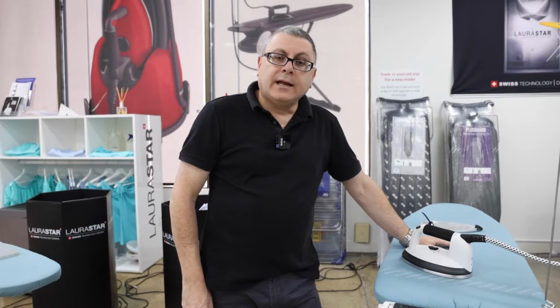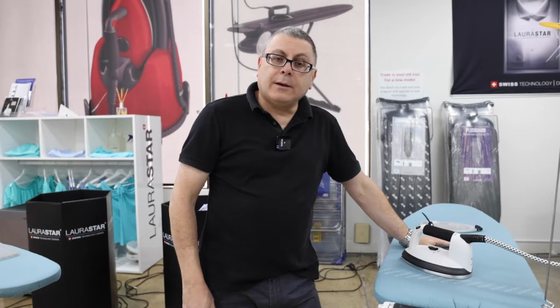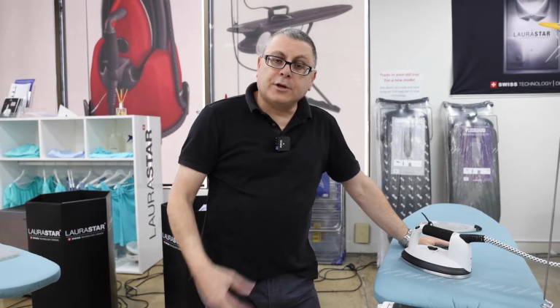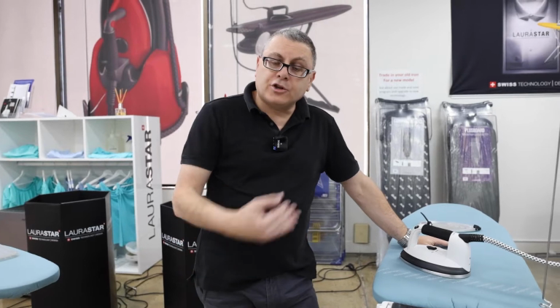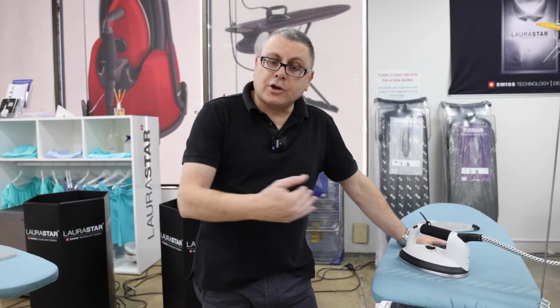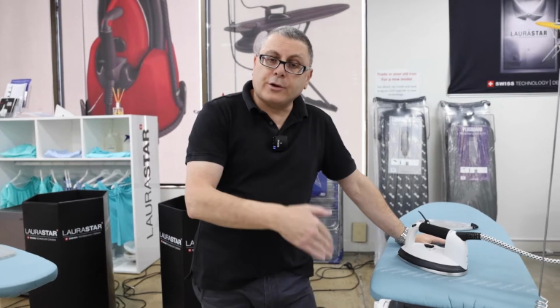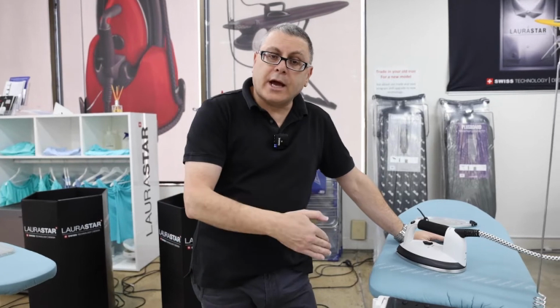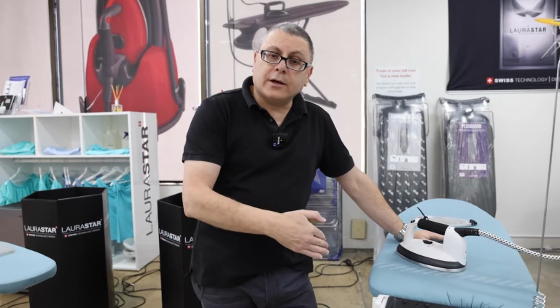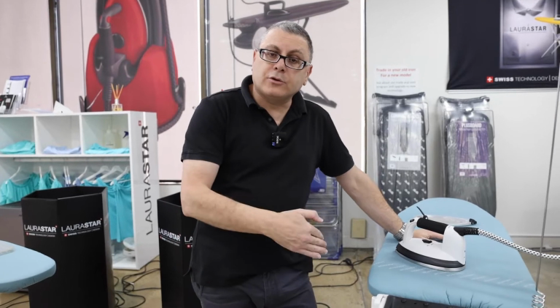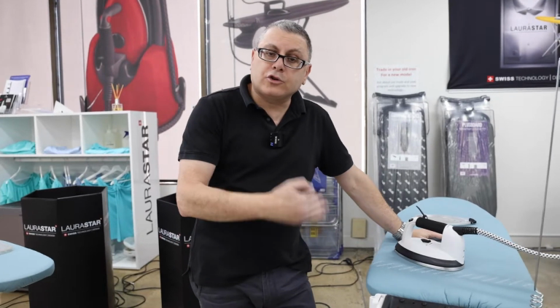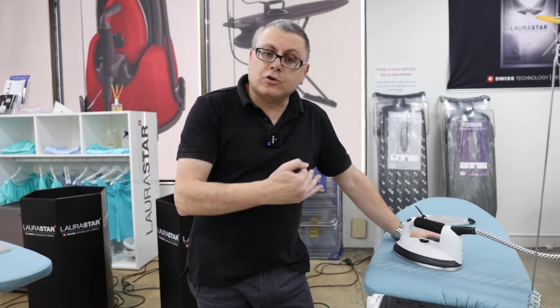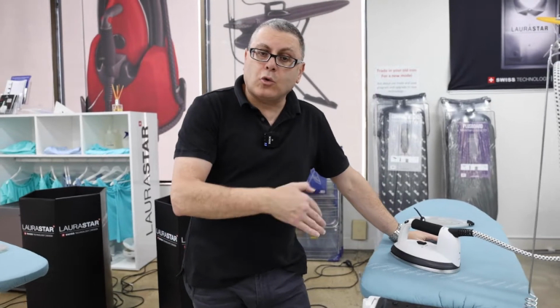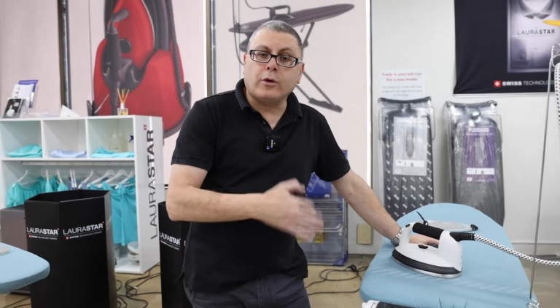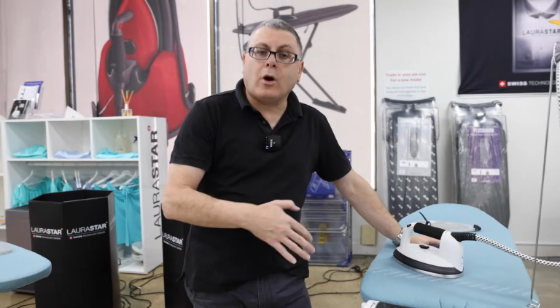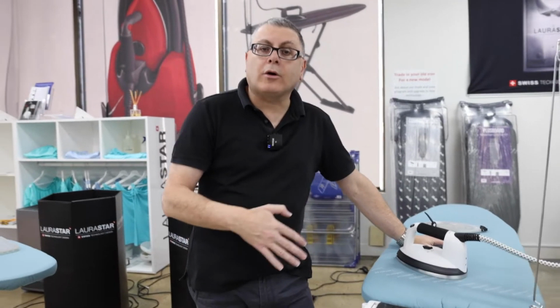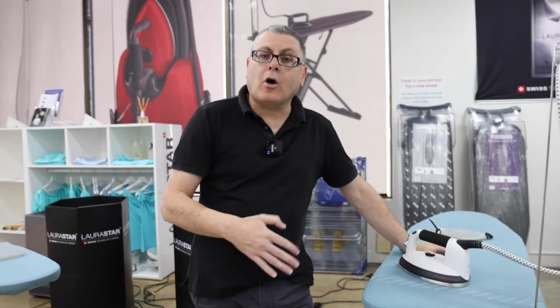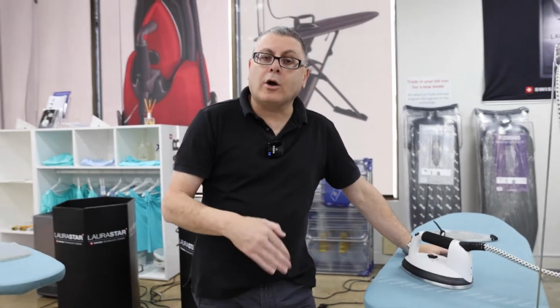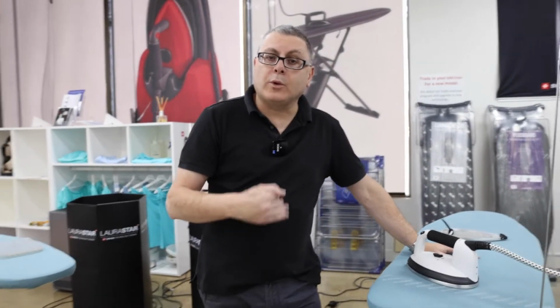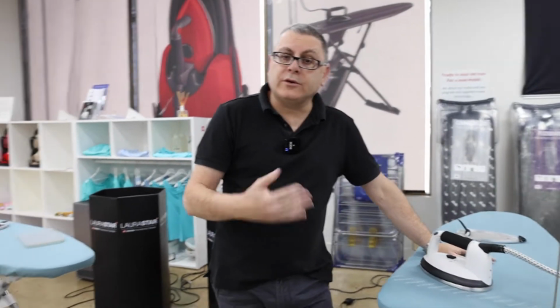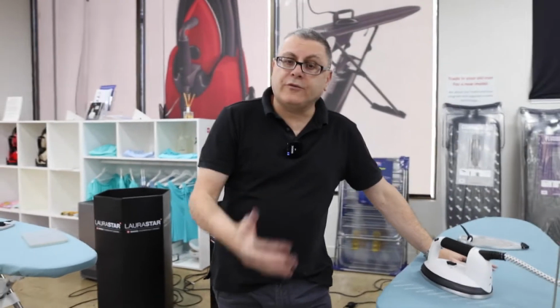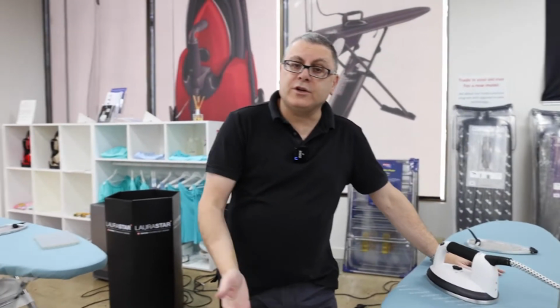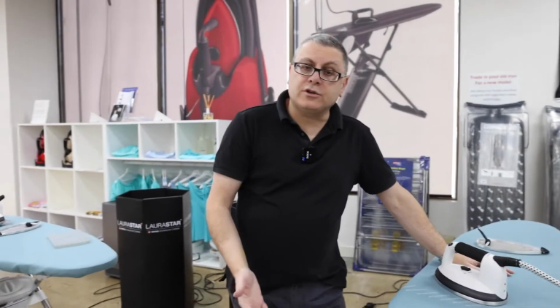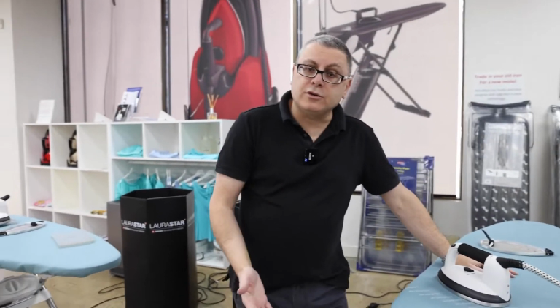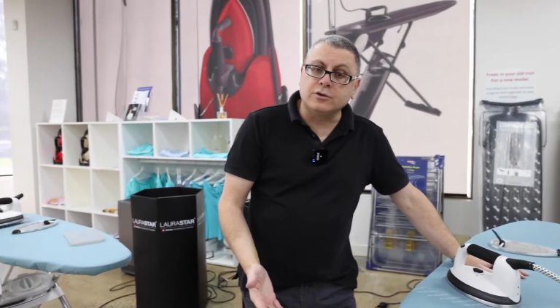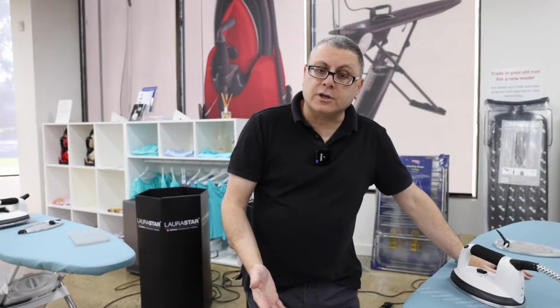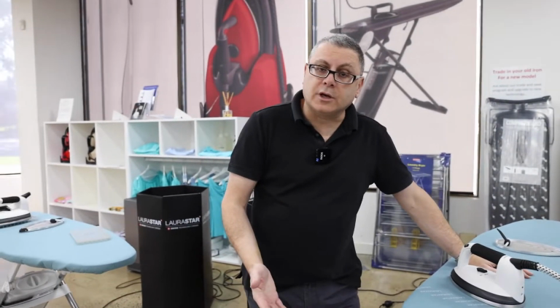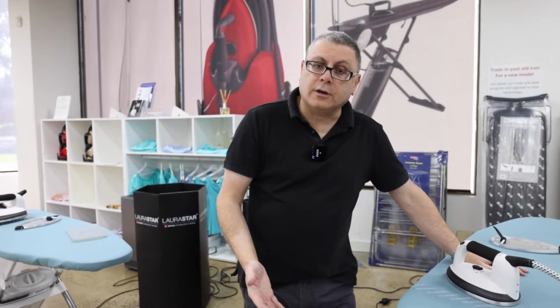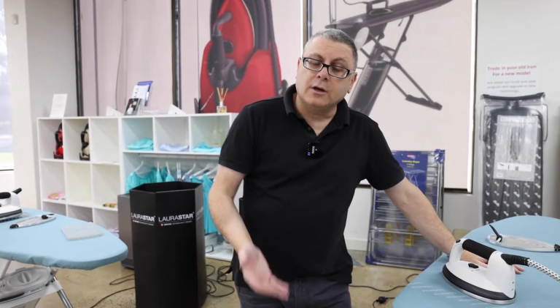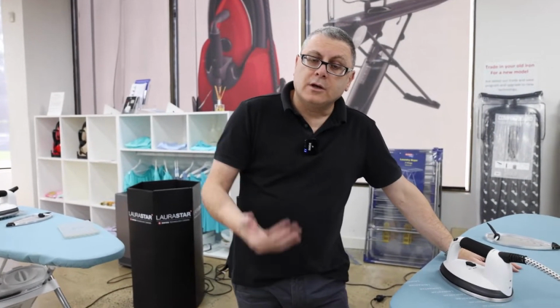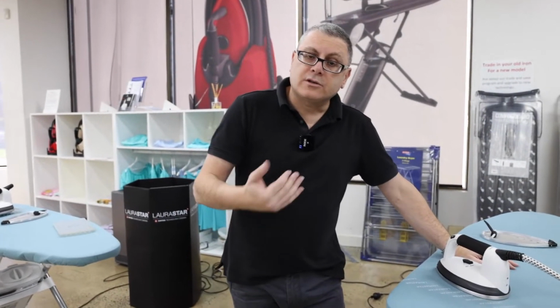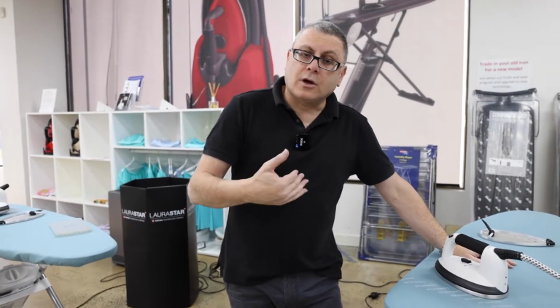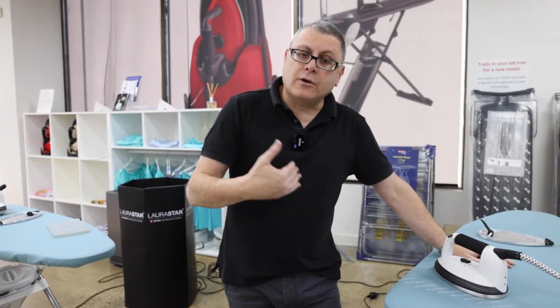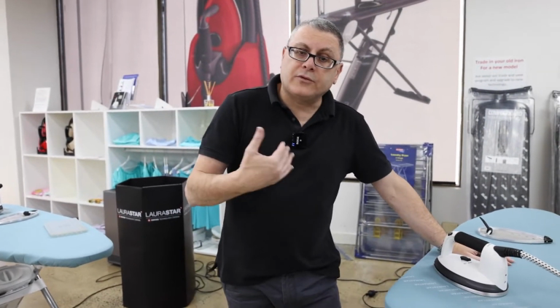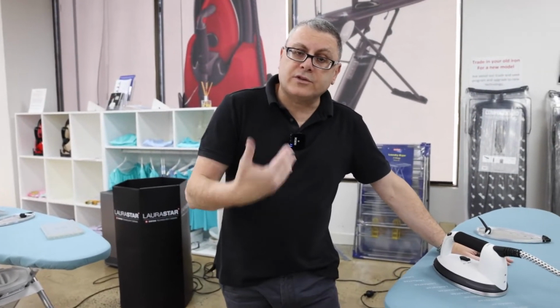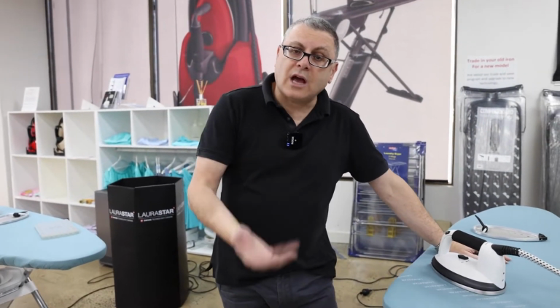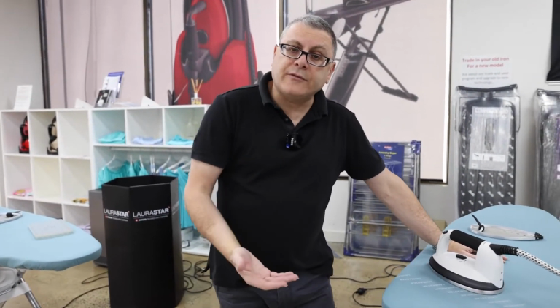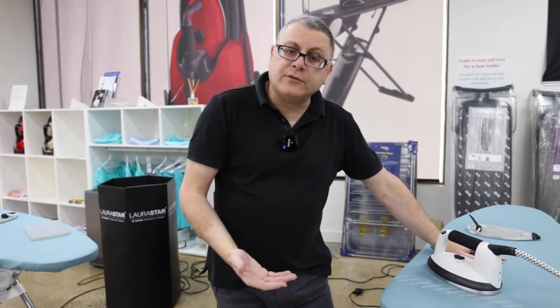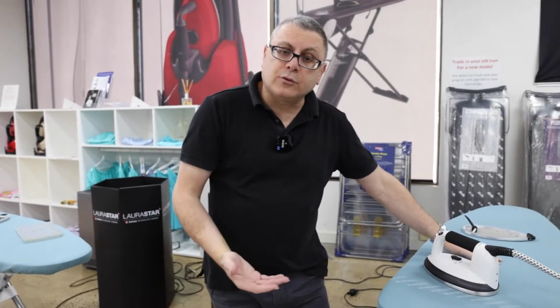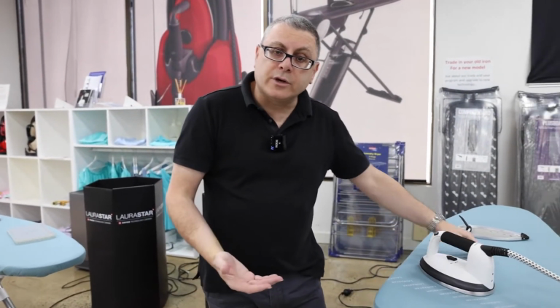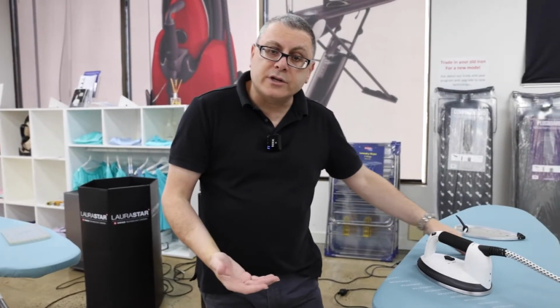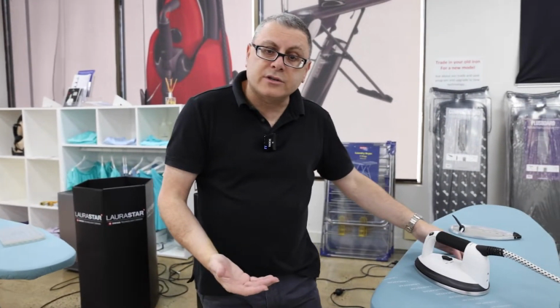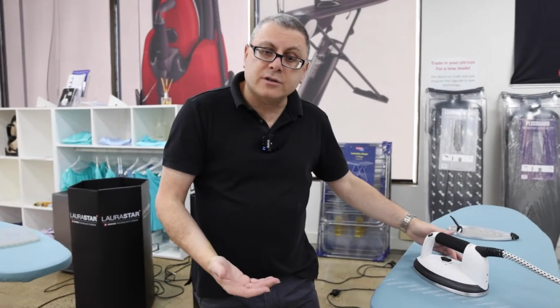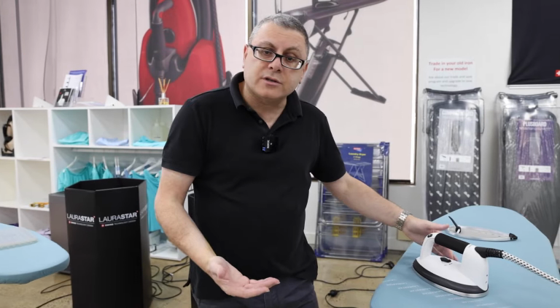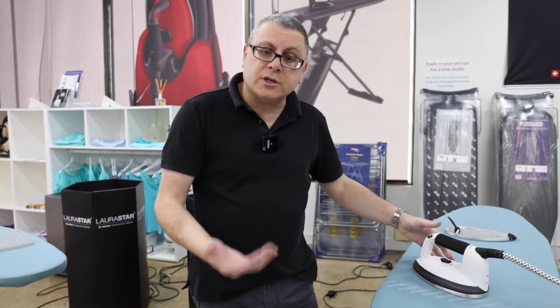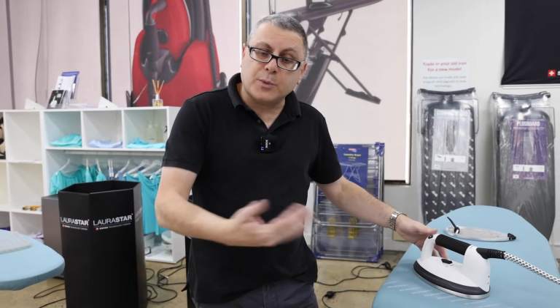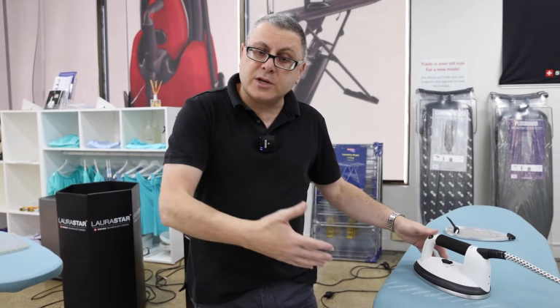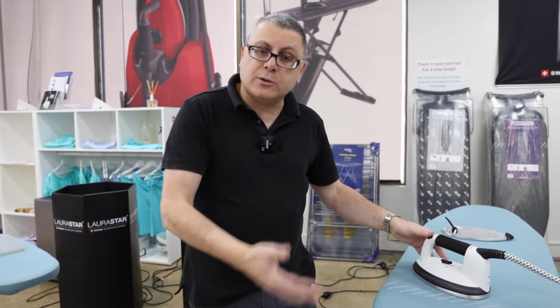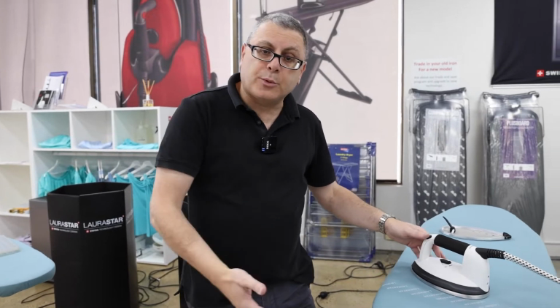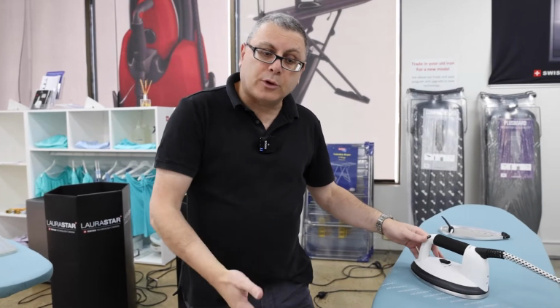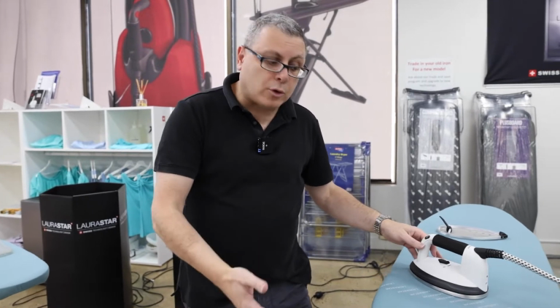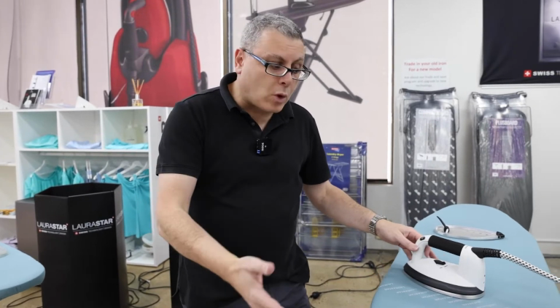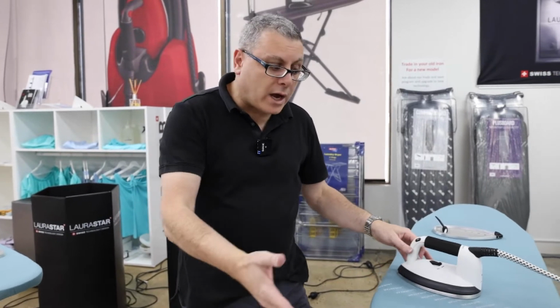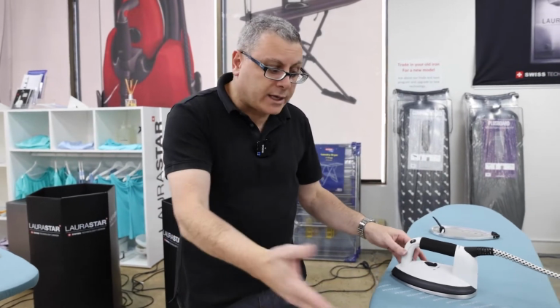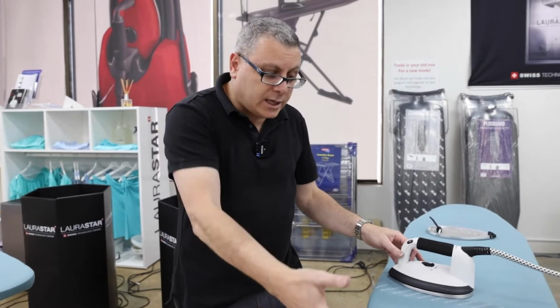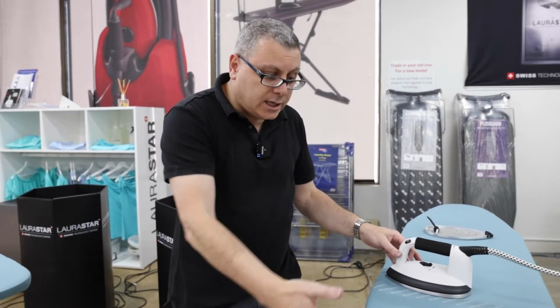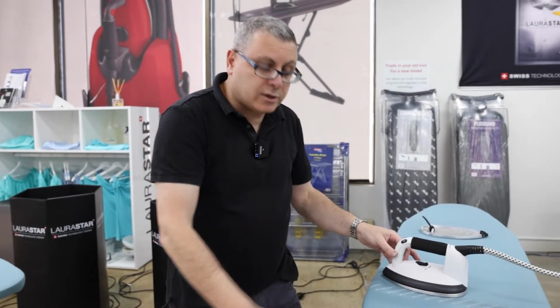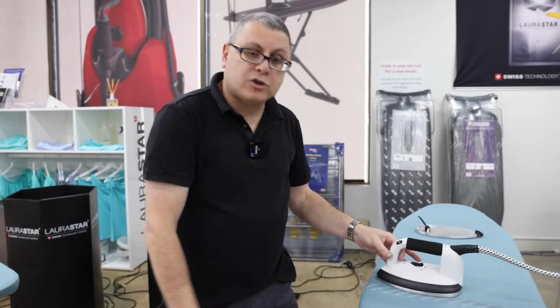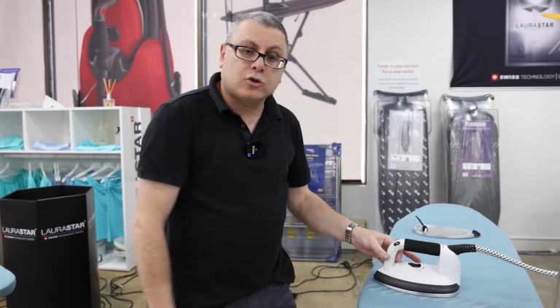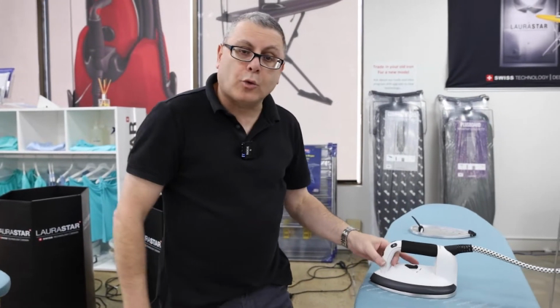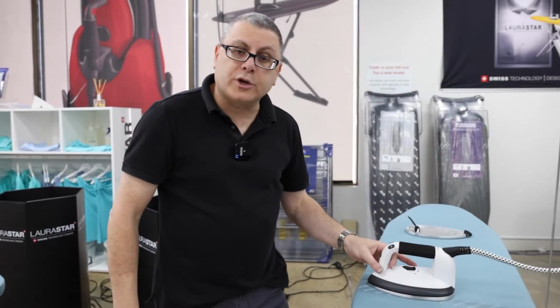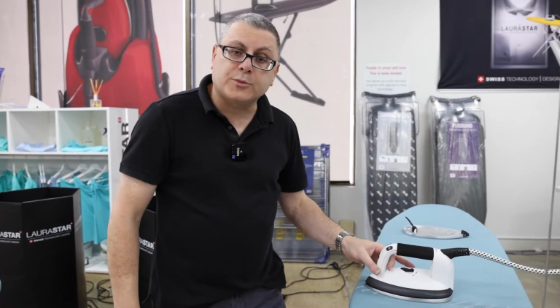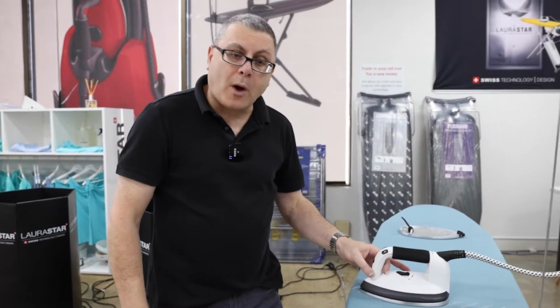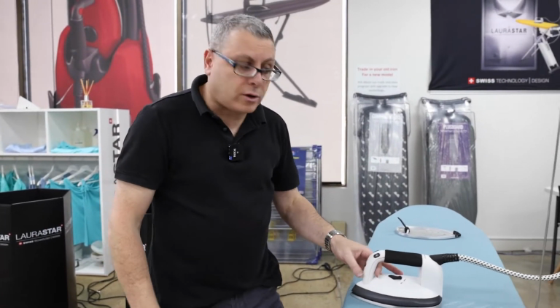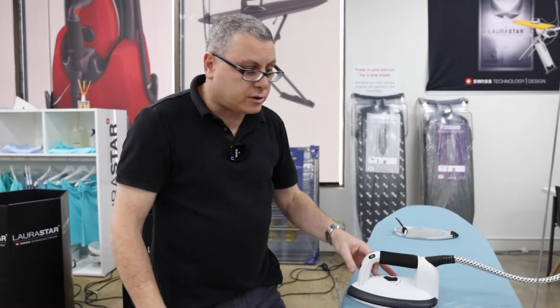Now I'm going to show you how to store the hot iron when you're finished using it. For safety reasons, it's best to put it away in its storage box.